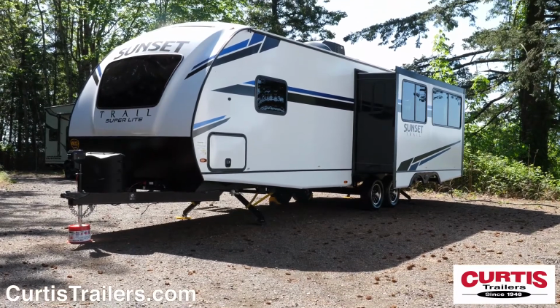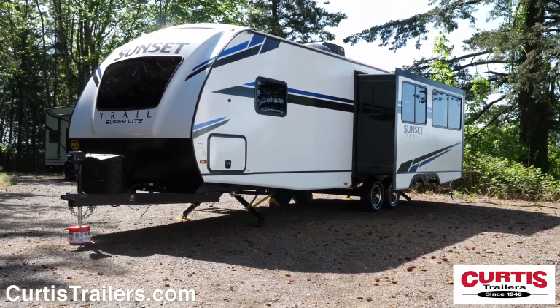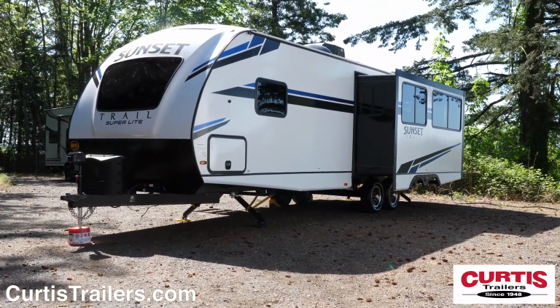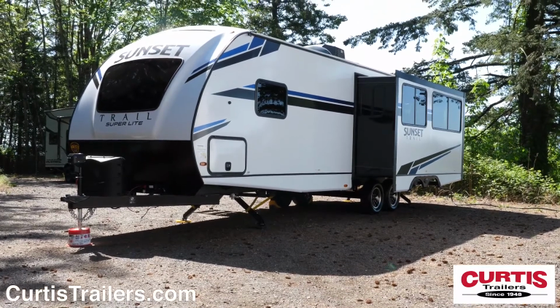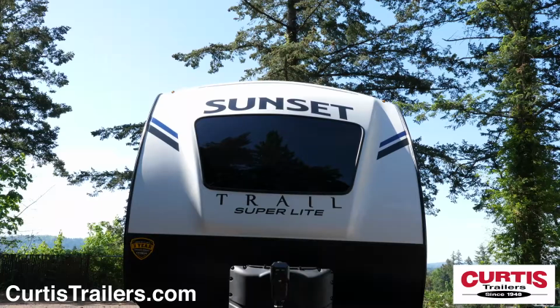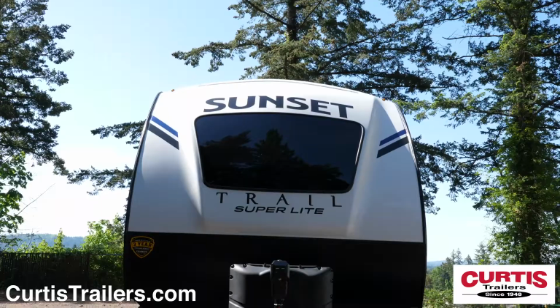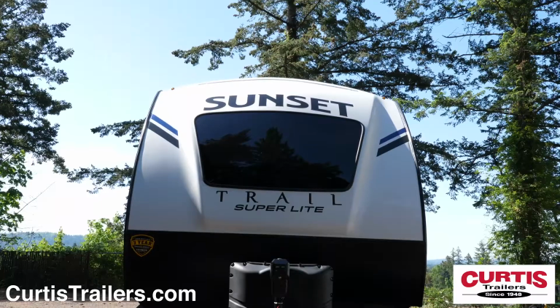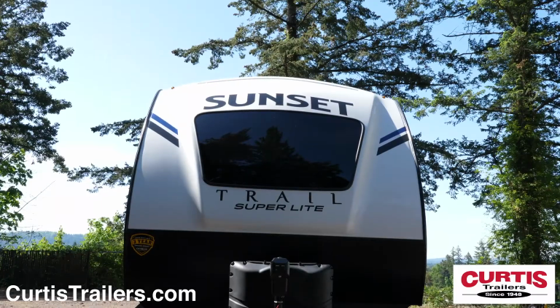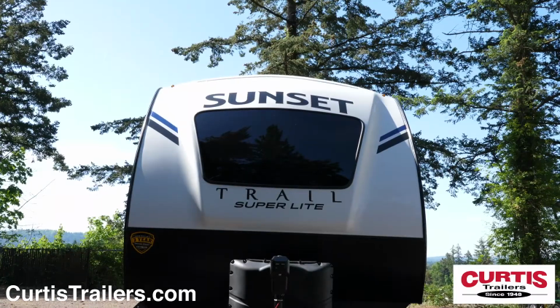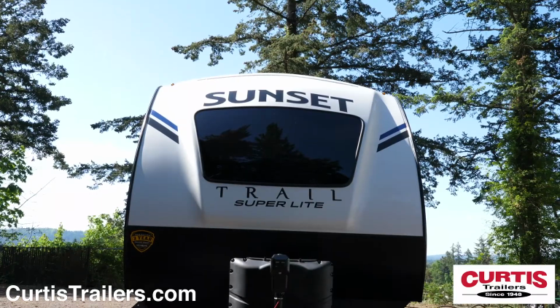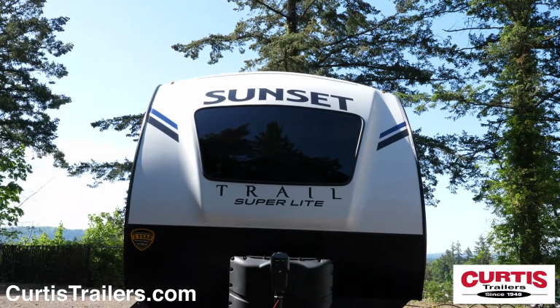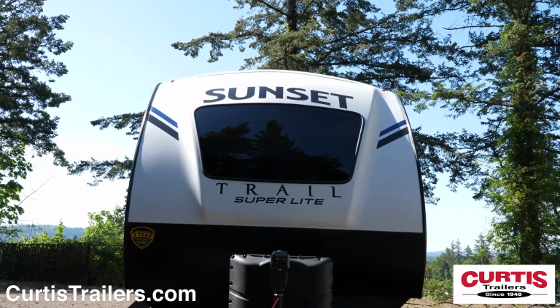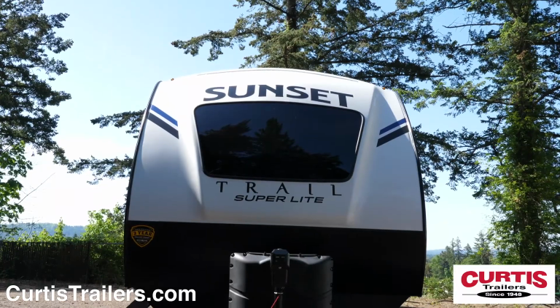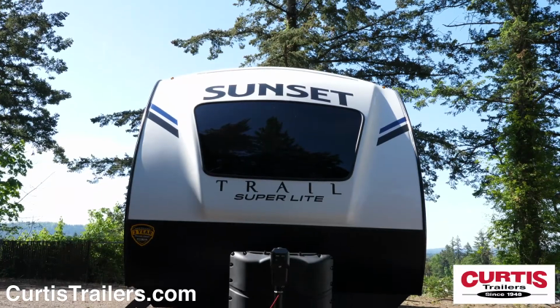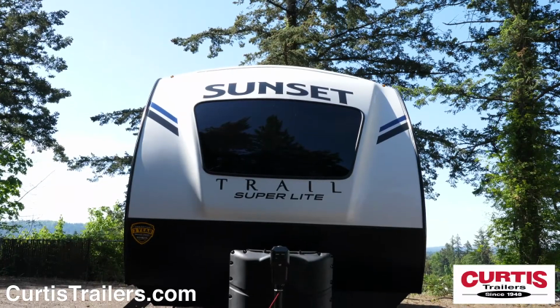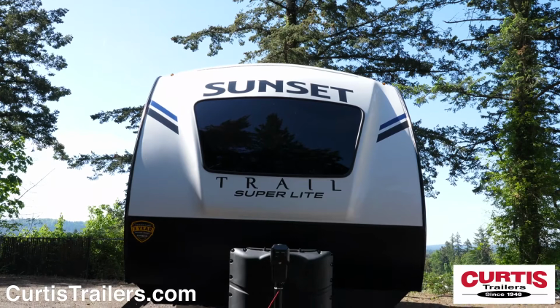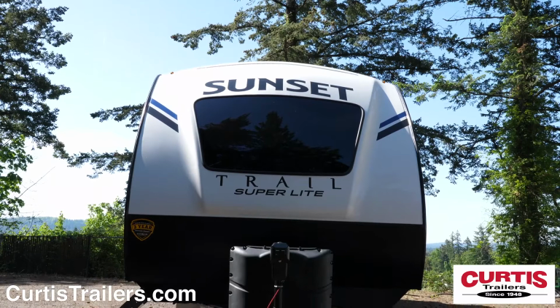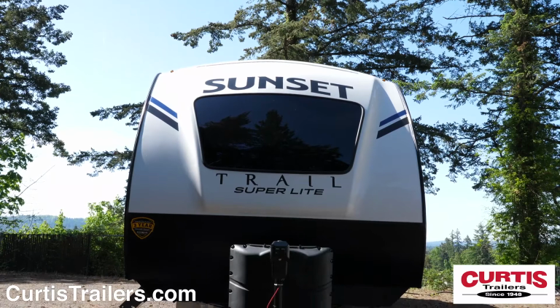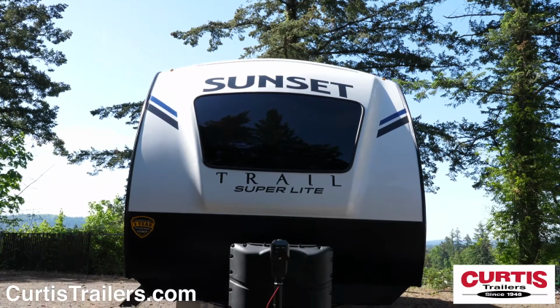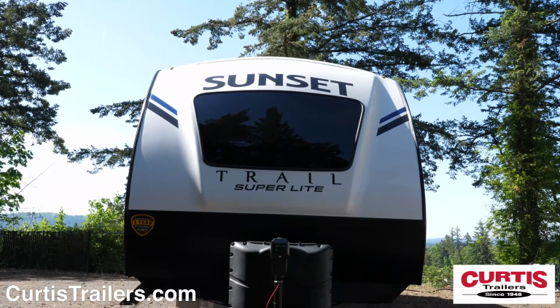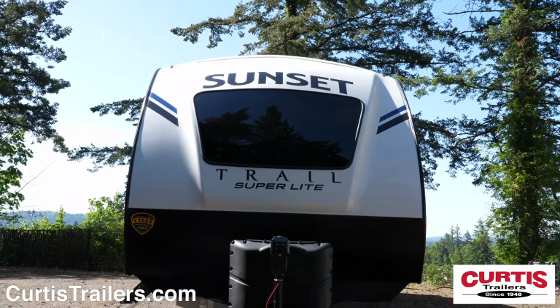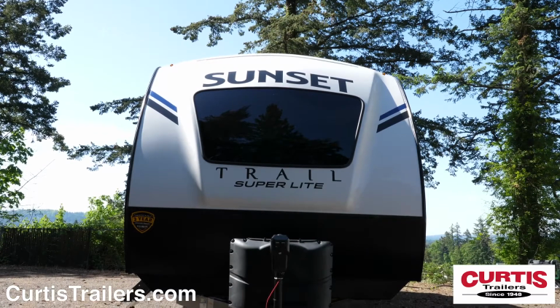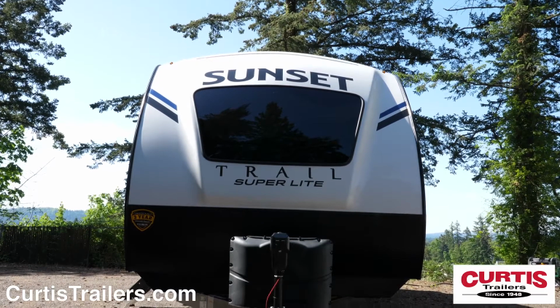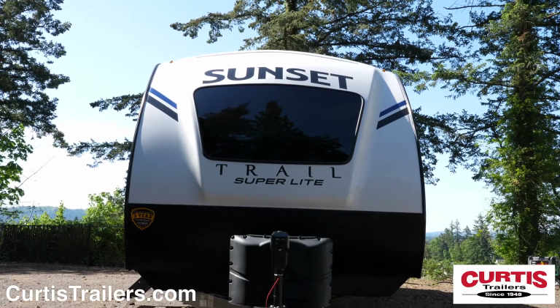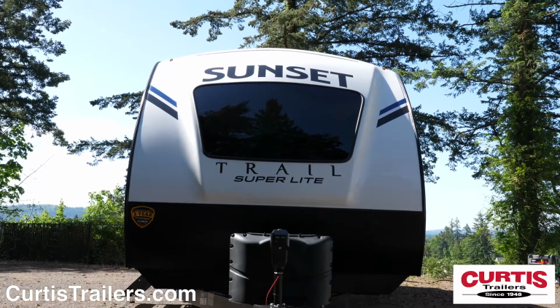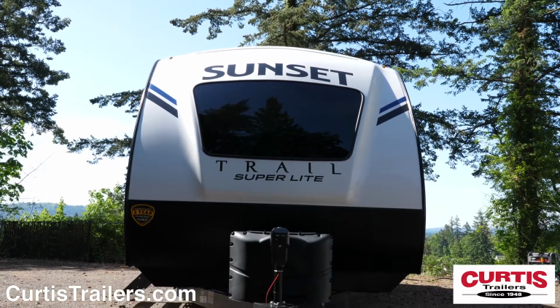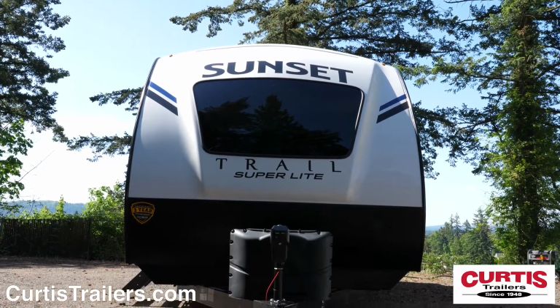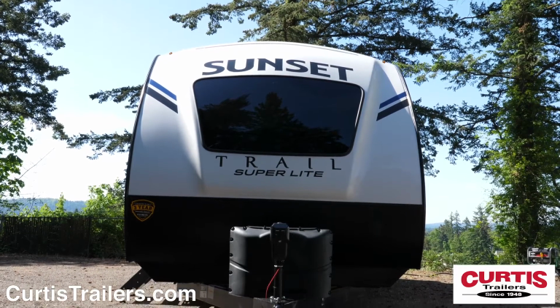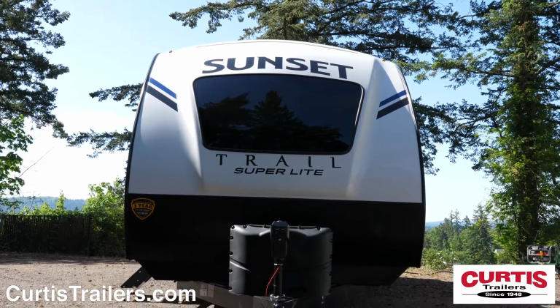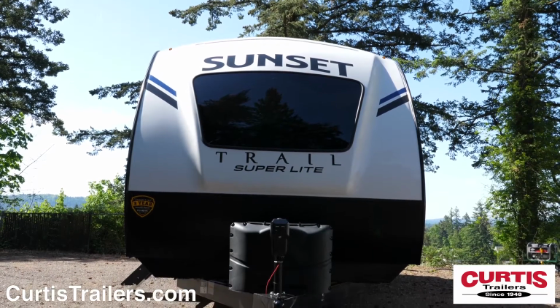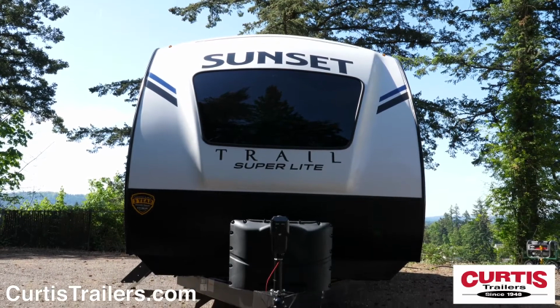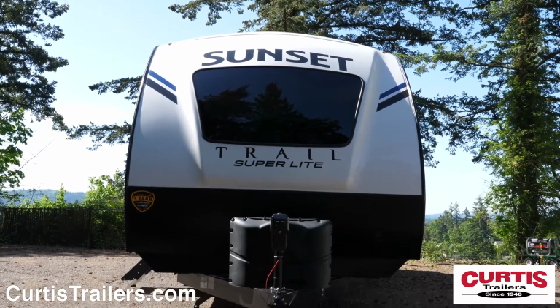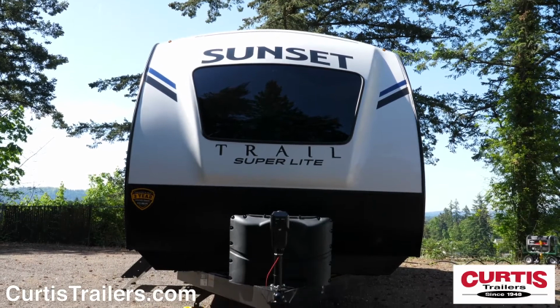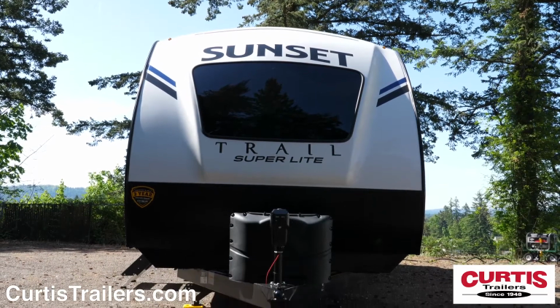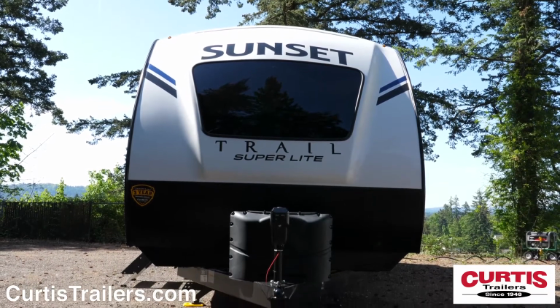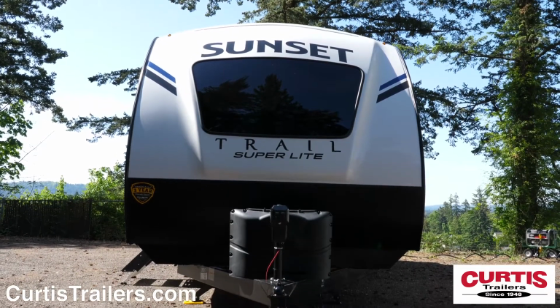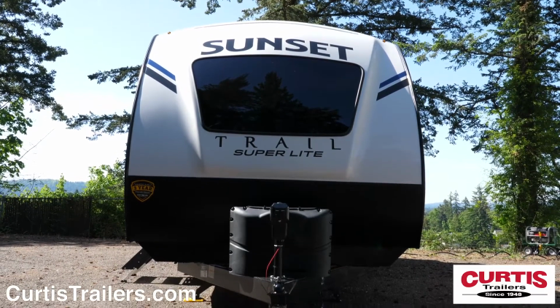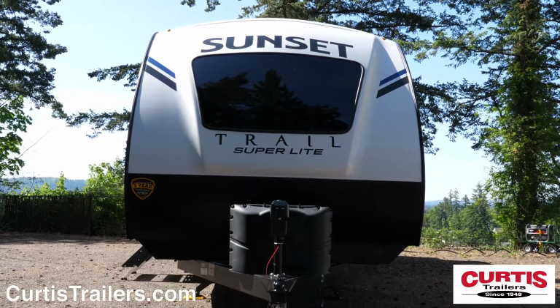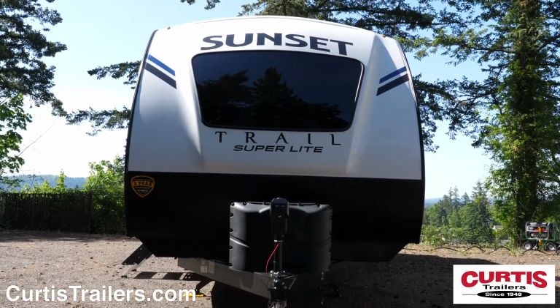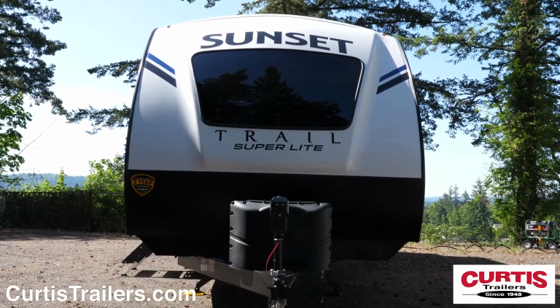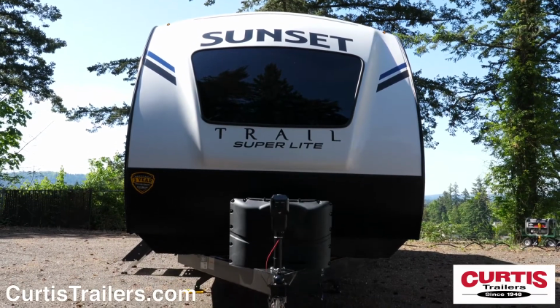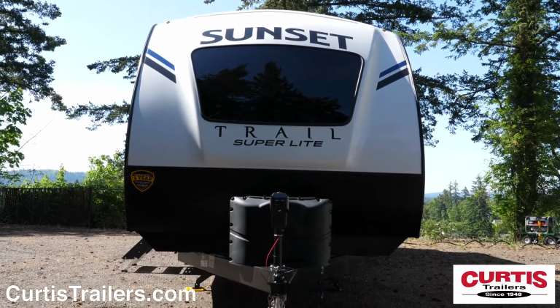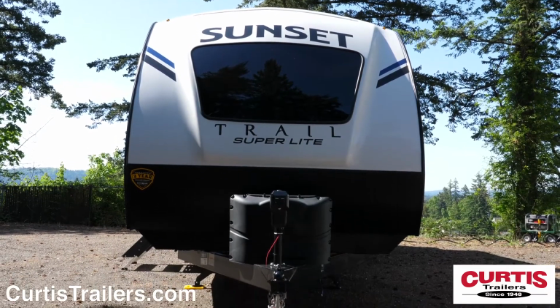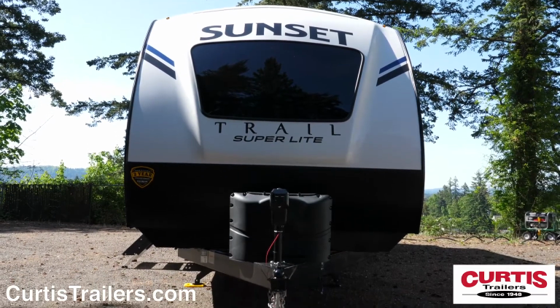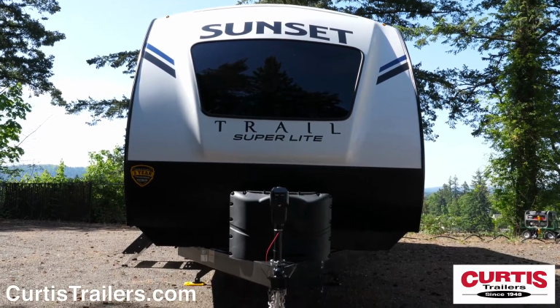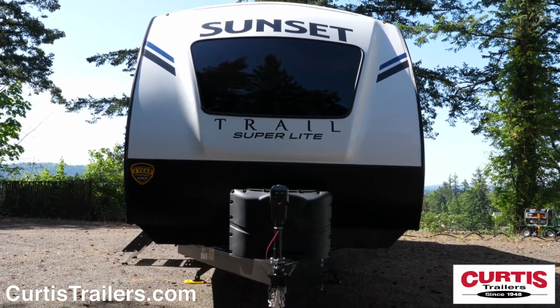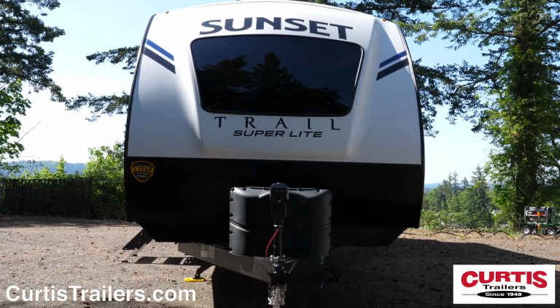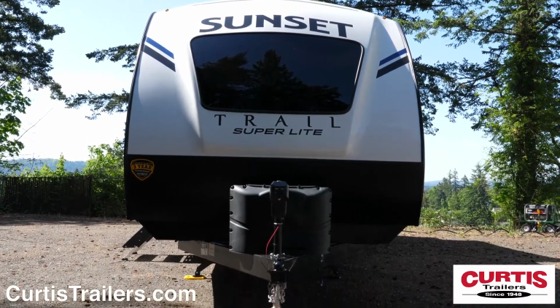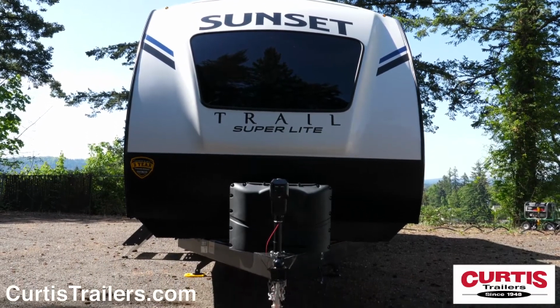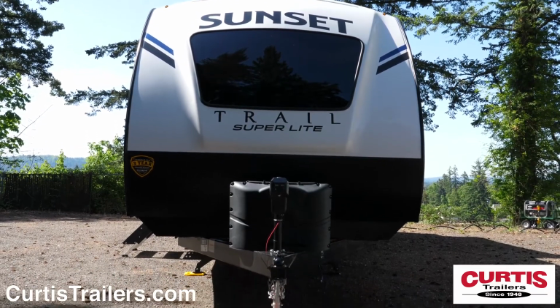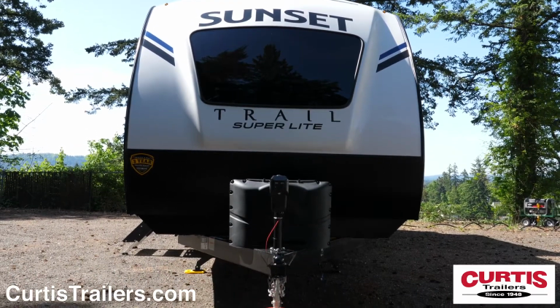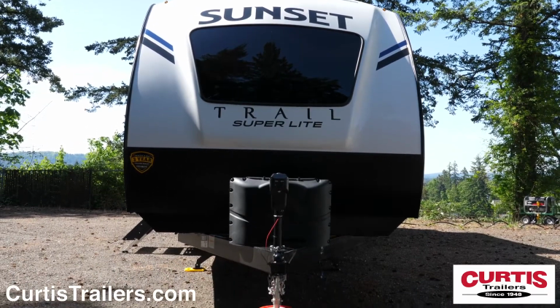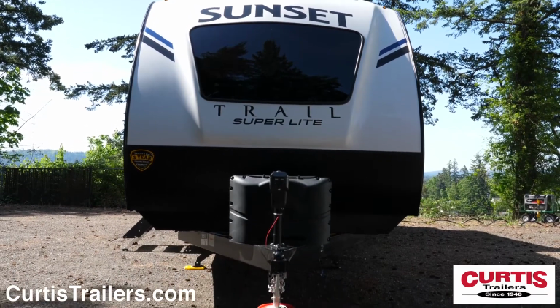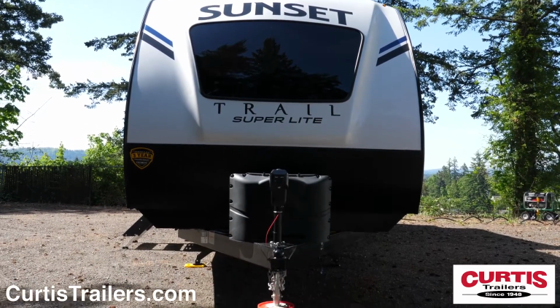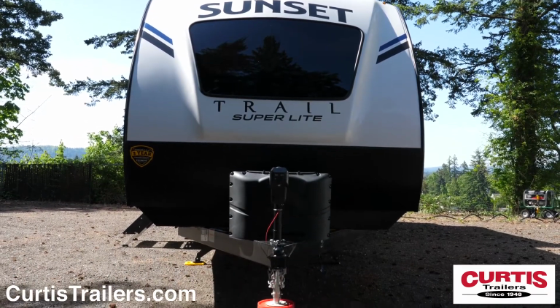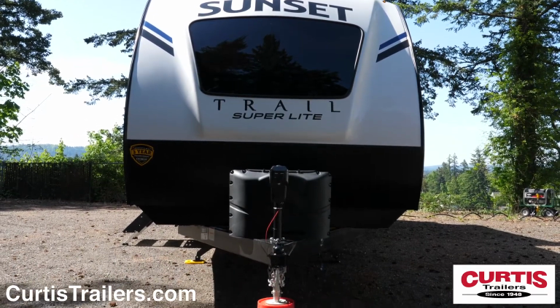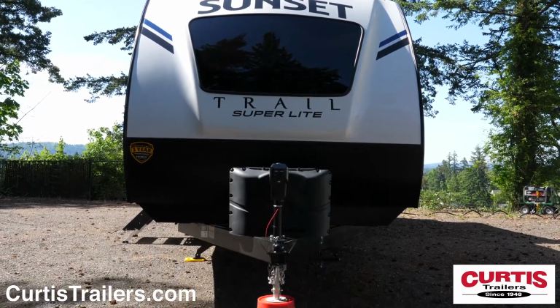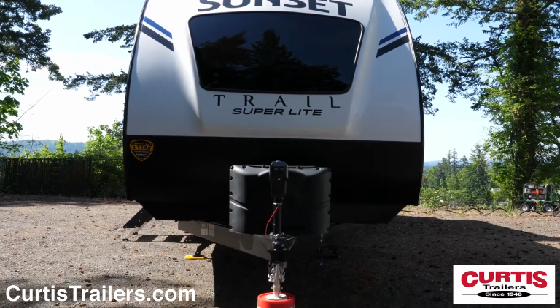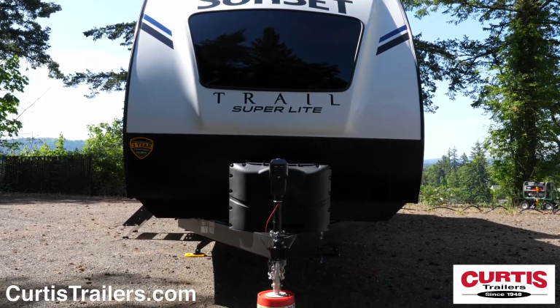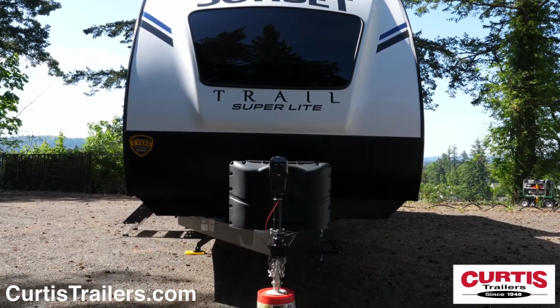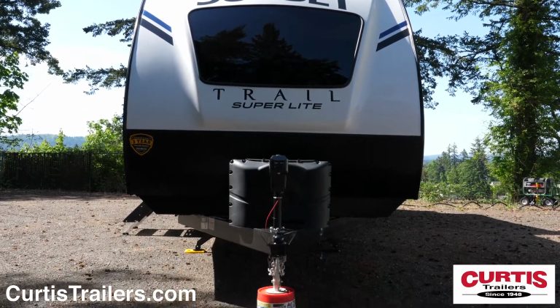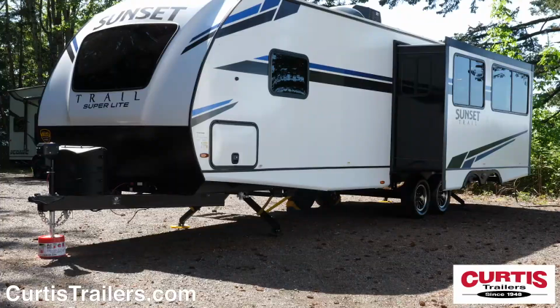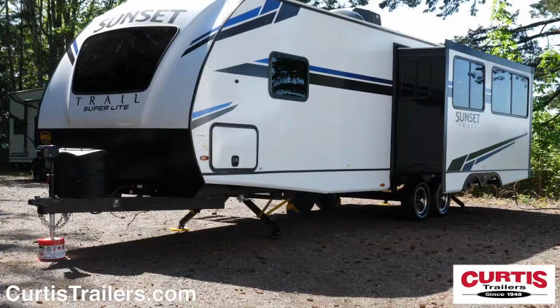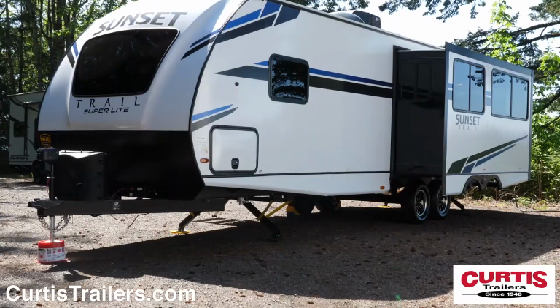The front of the Sunset Trail features an attractive front cap with curved windshield, matte rock guard, a power hitch and tinted windows.